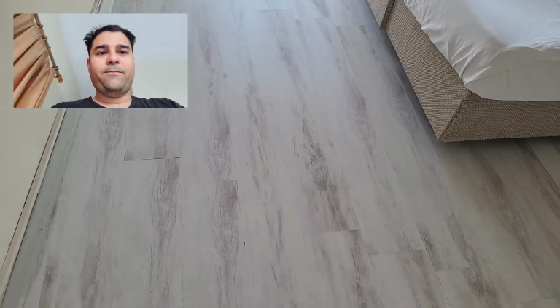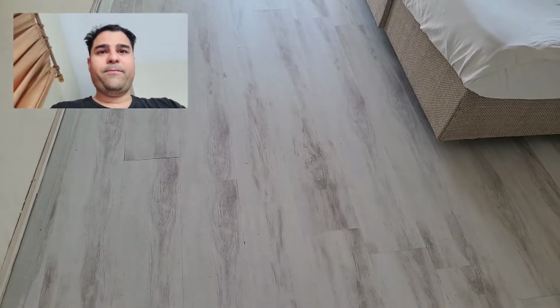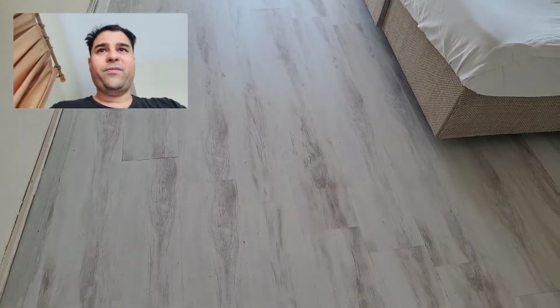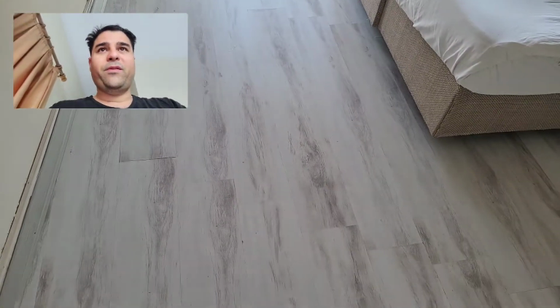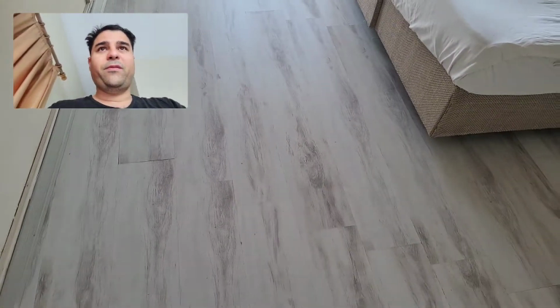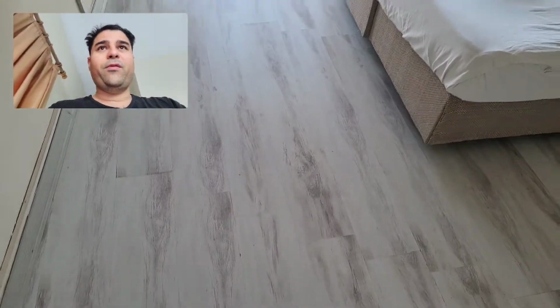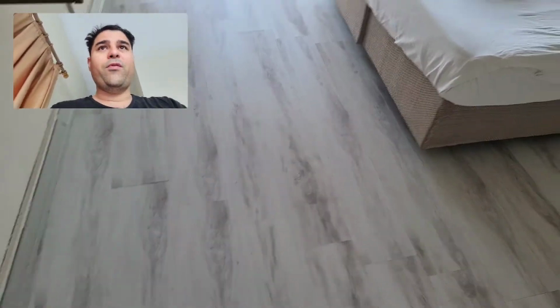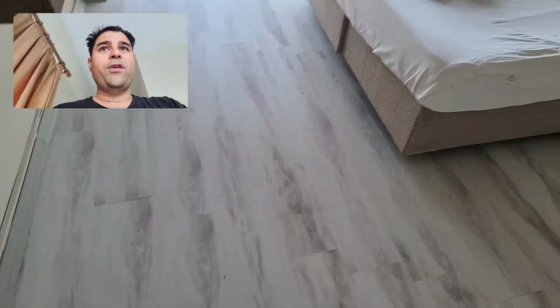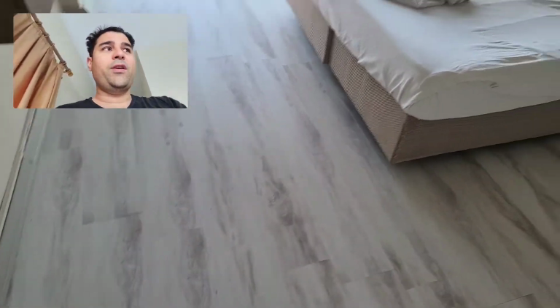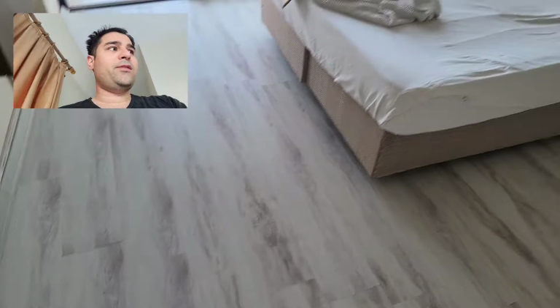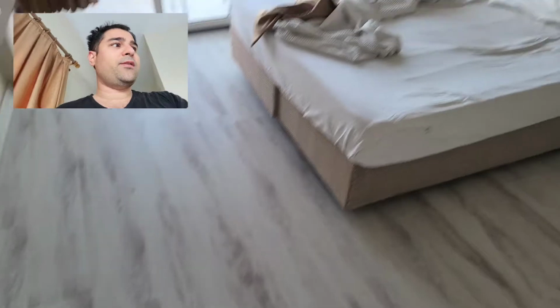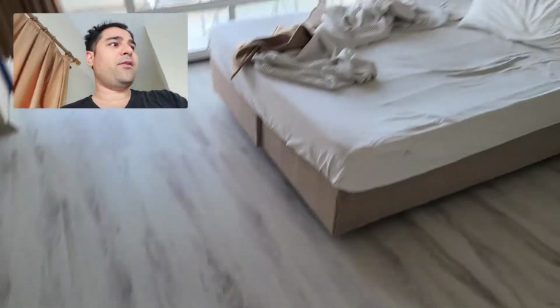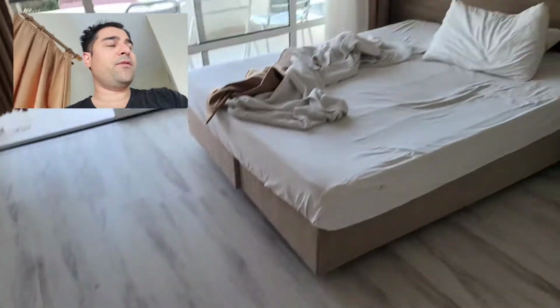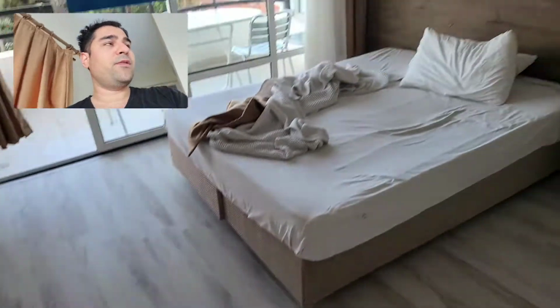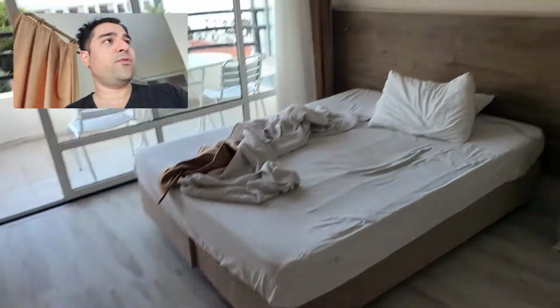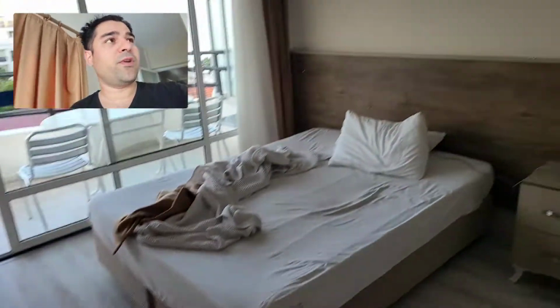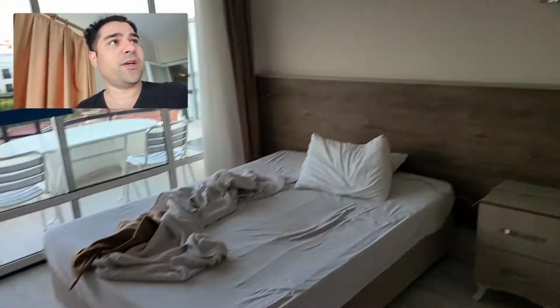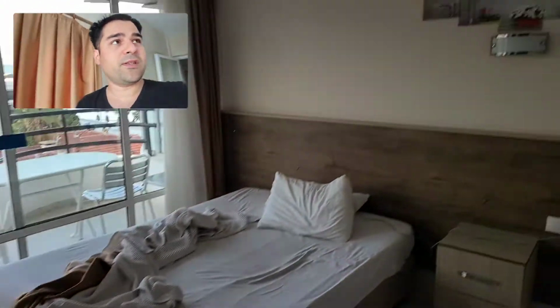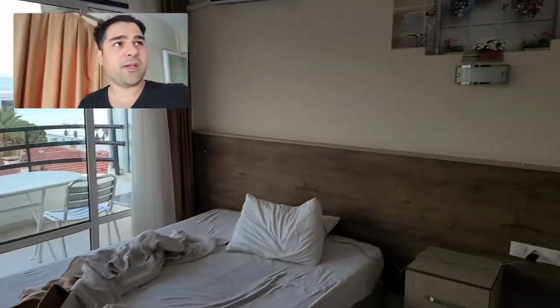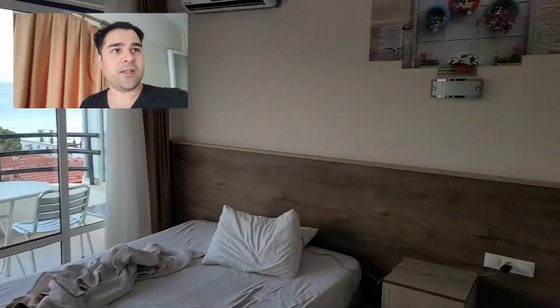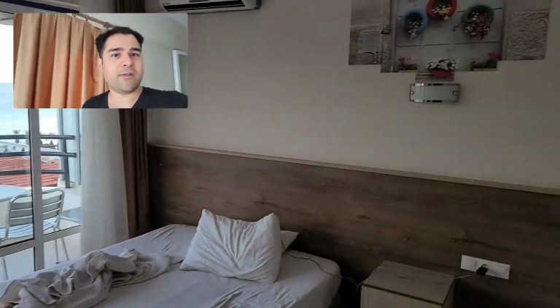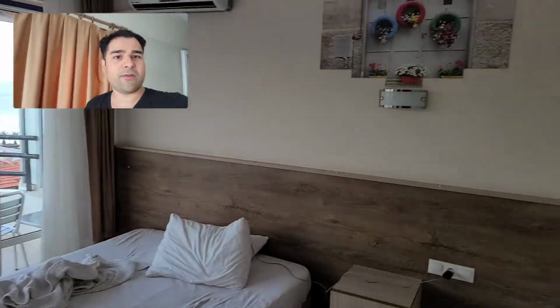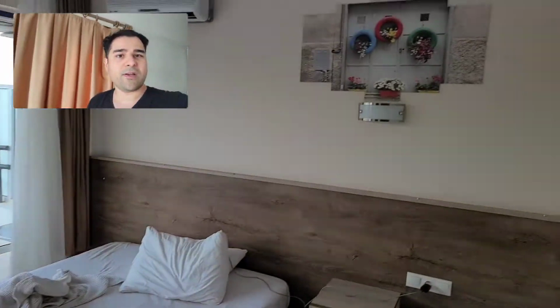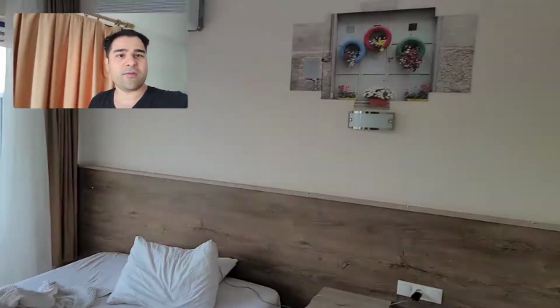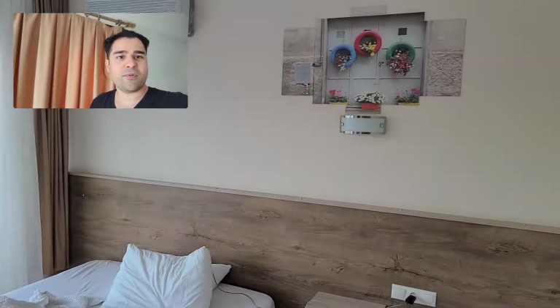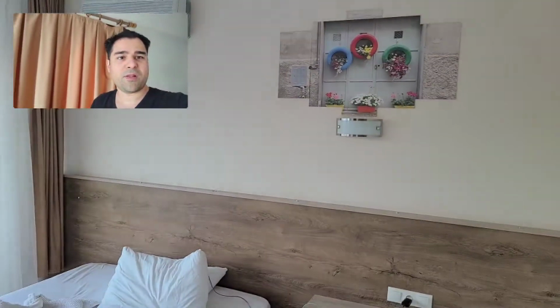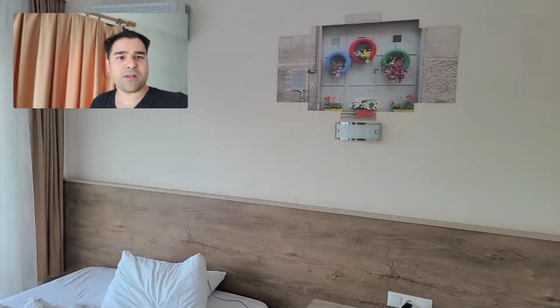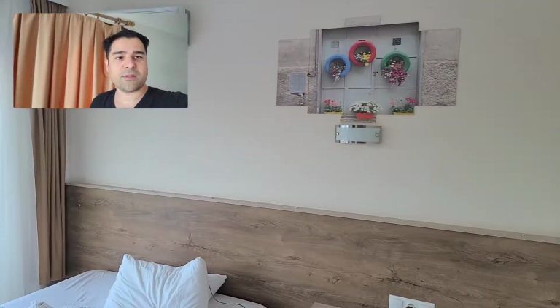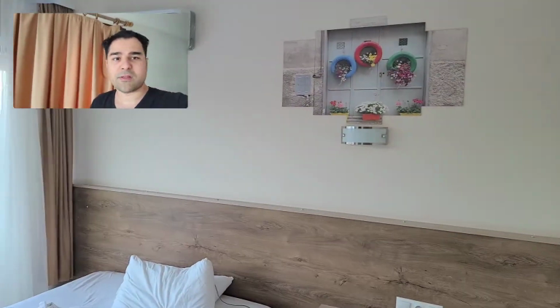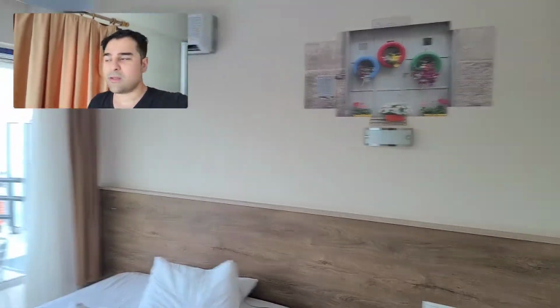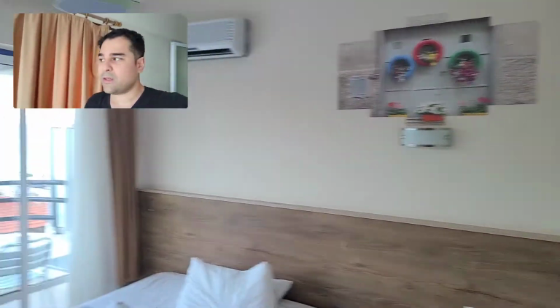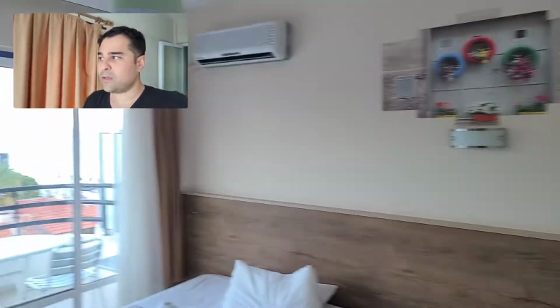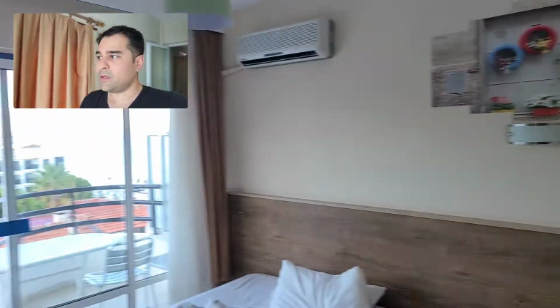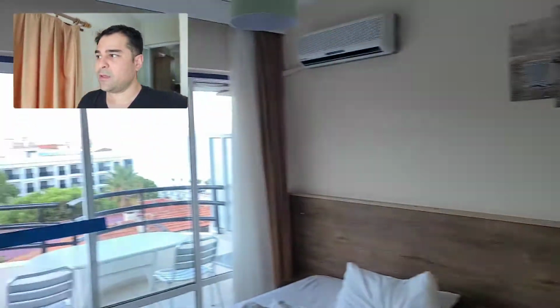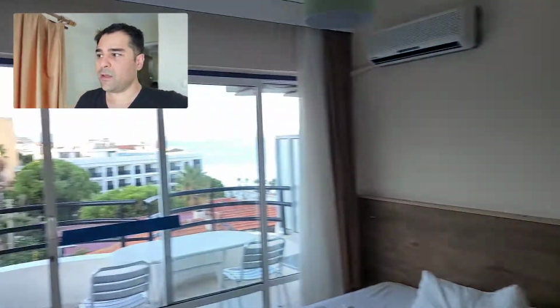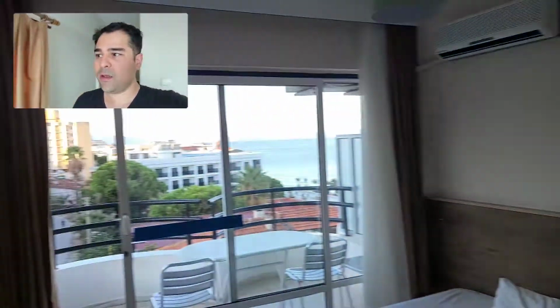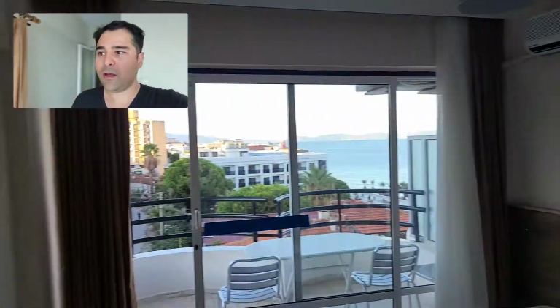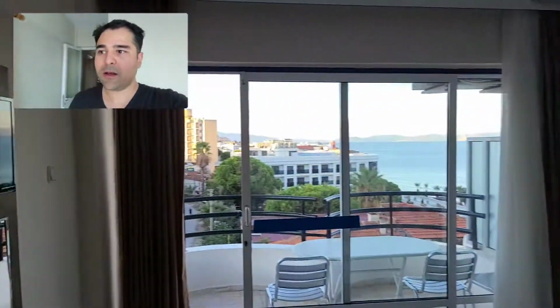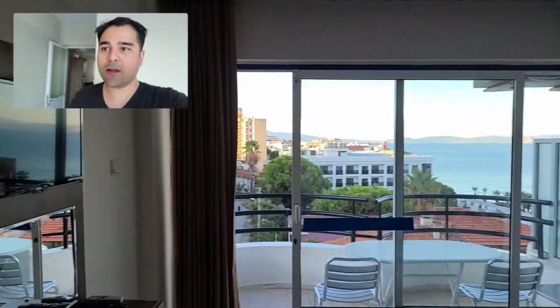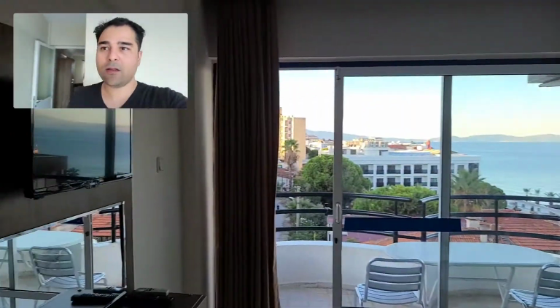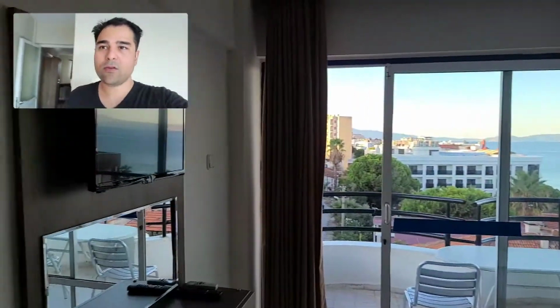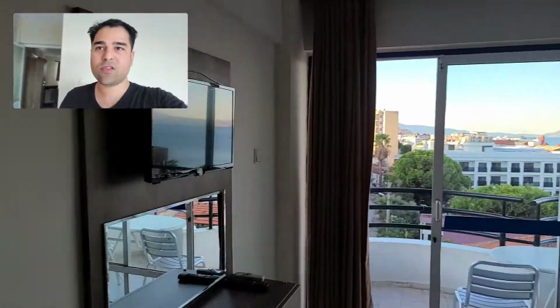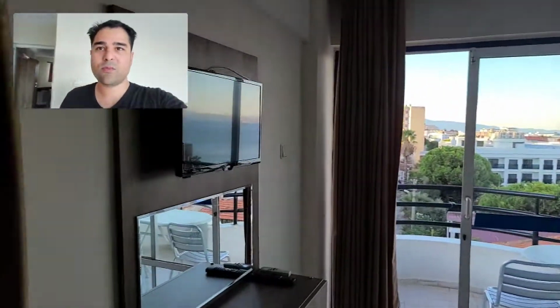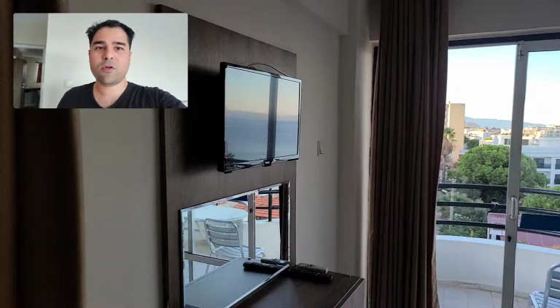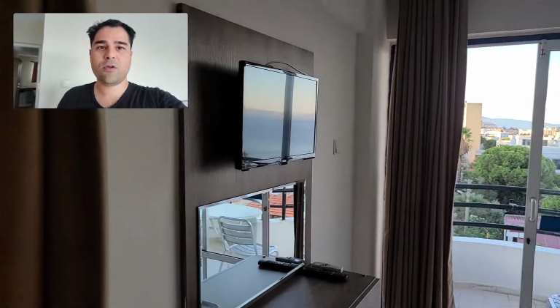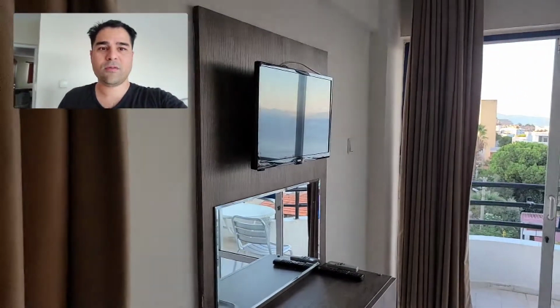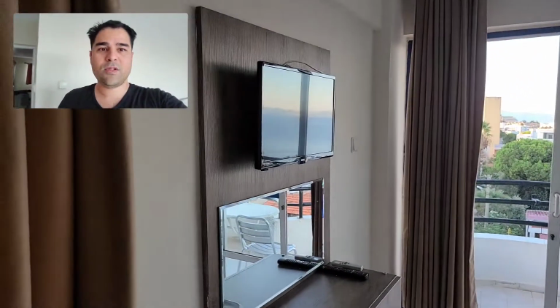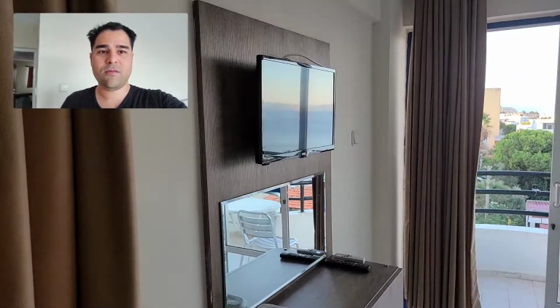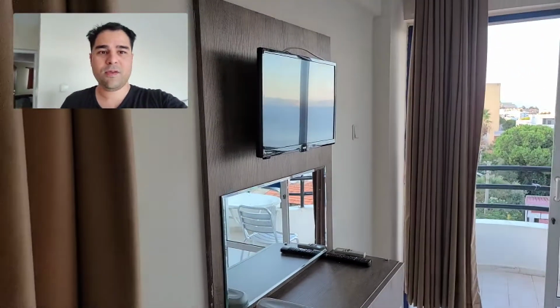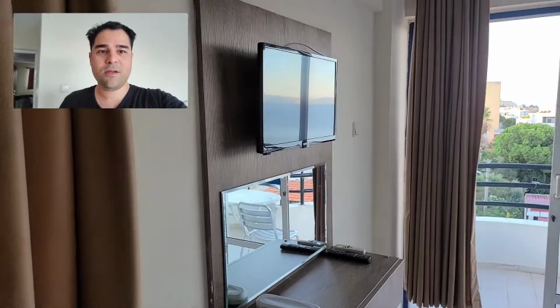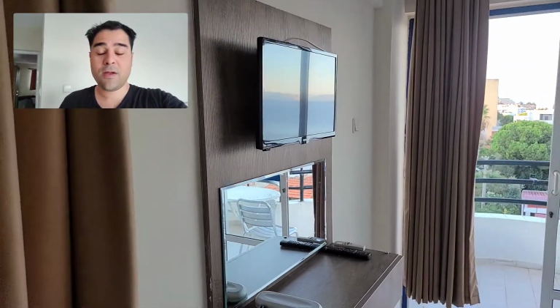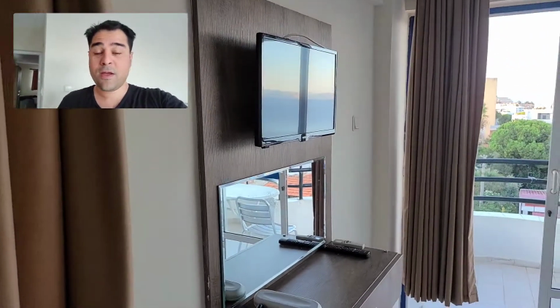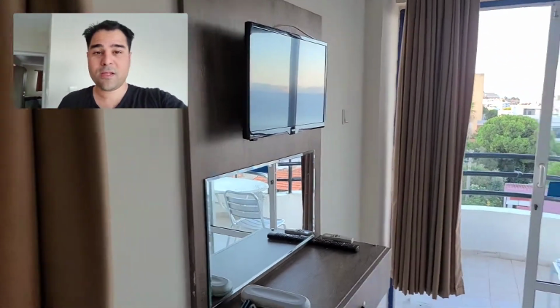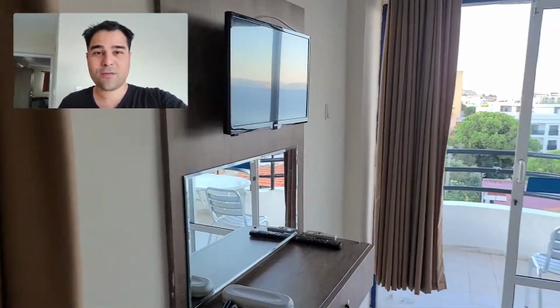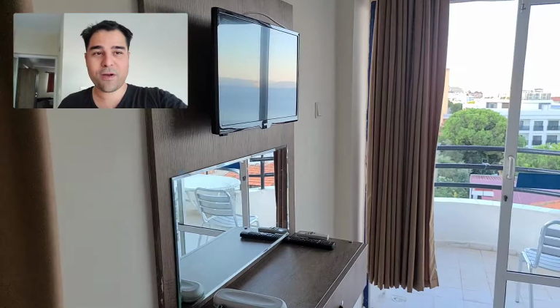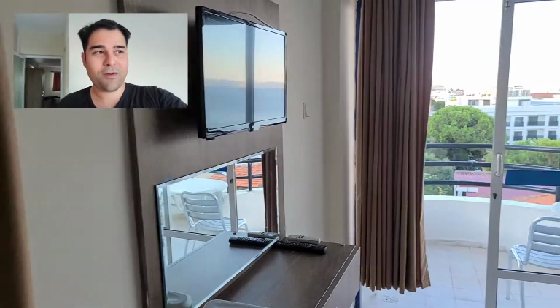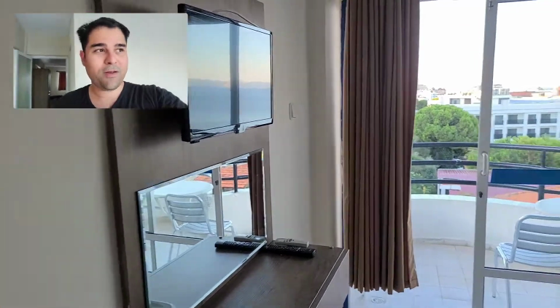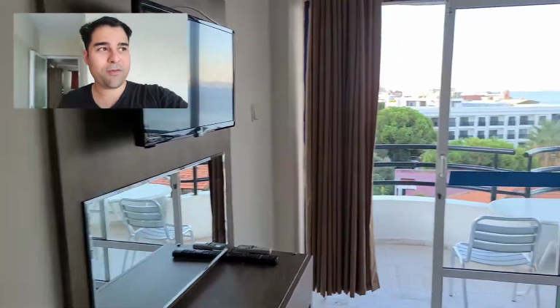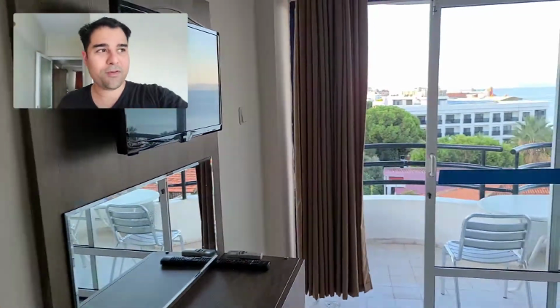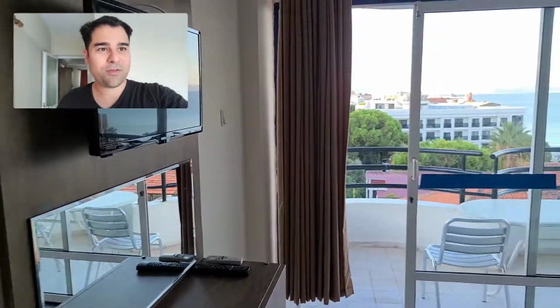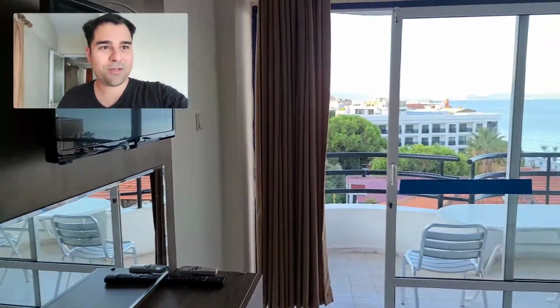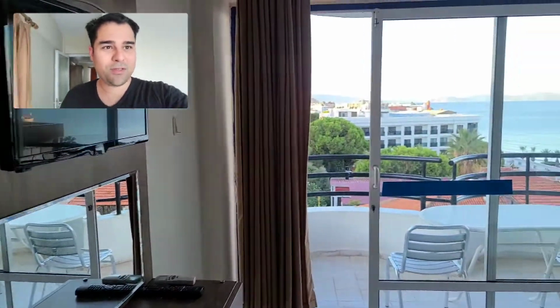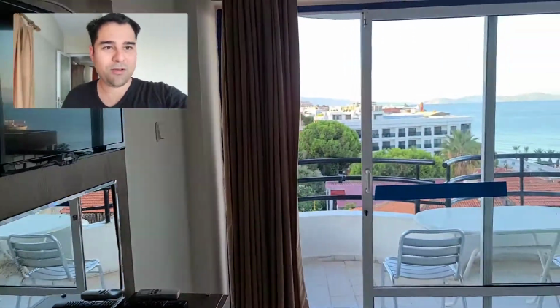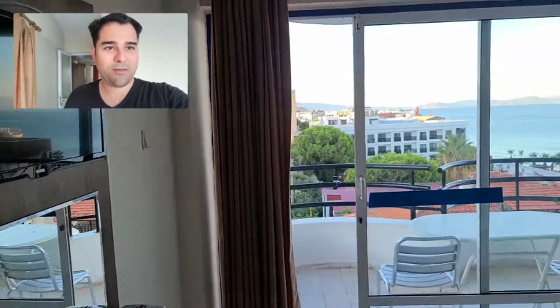The flooring itself is real nice — they've got the vinyl planks. I've got a little small TV. I never use the TV.